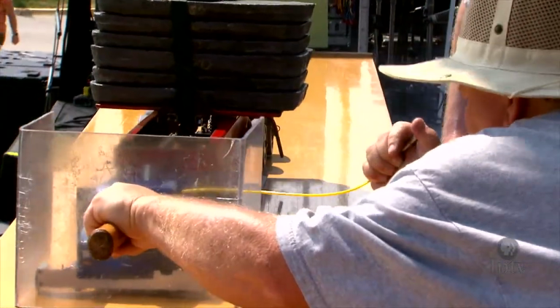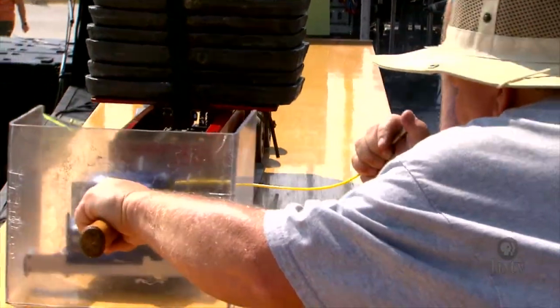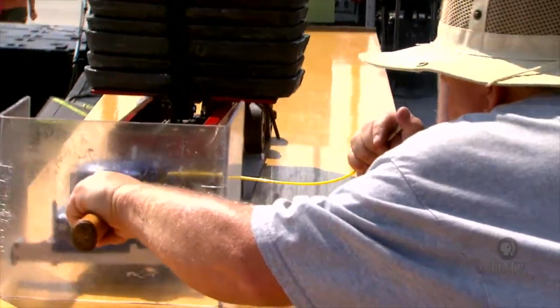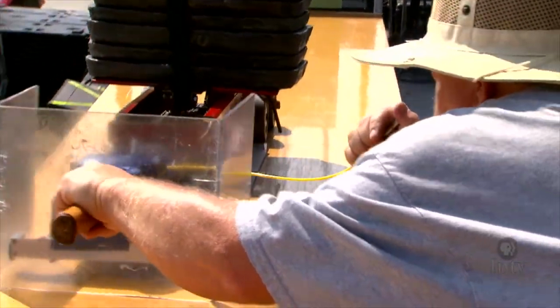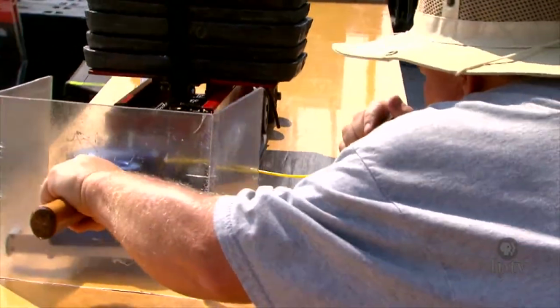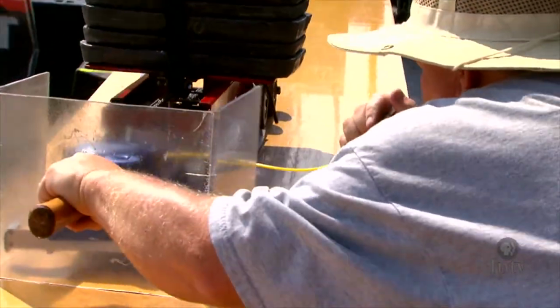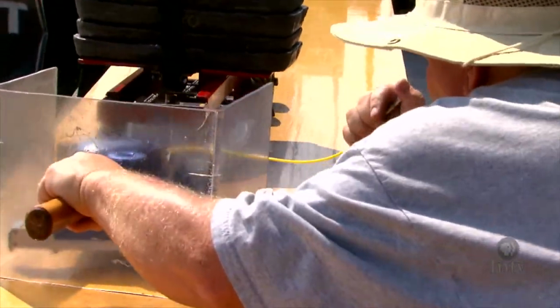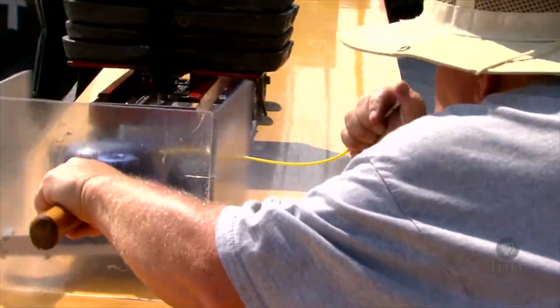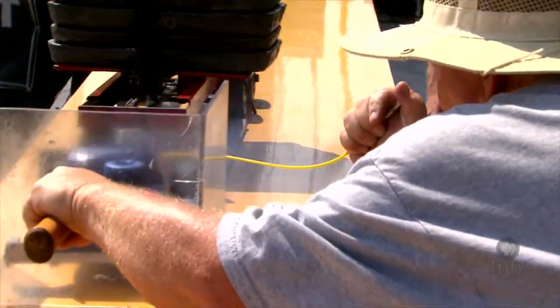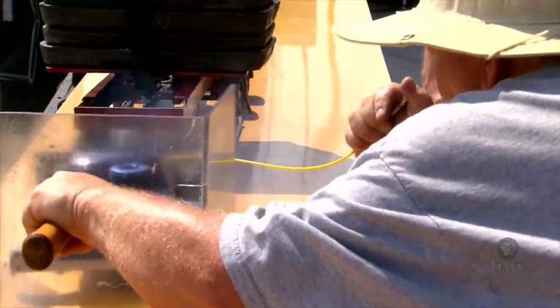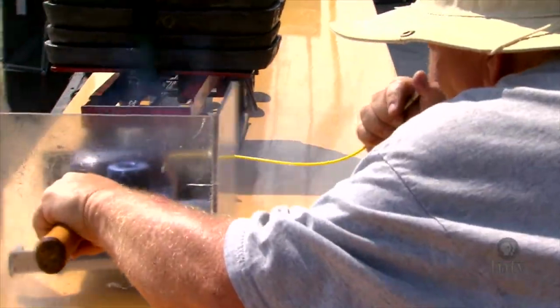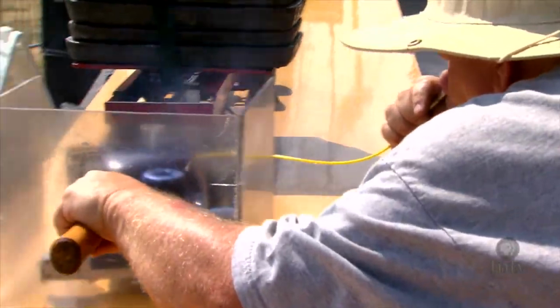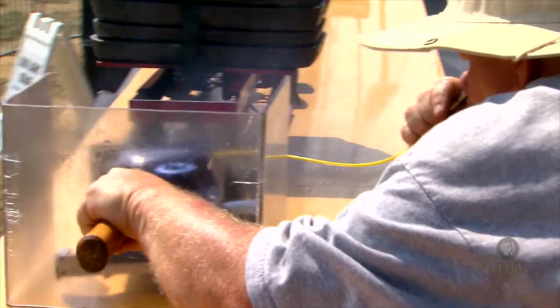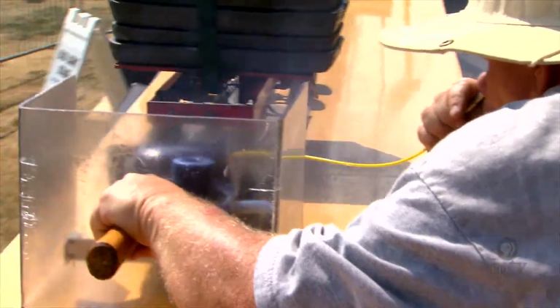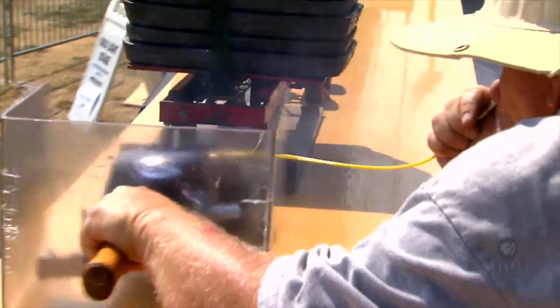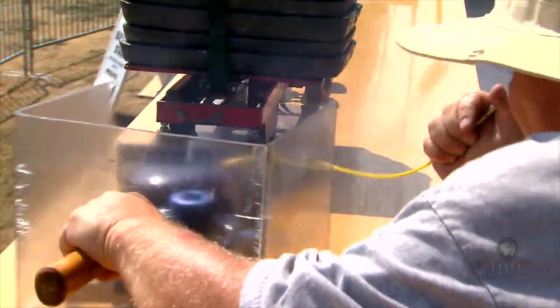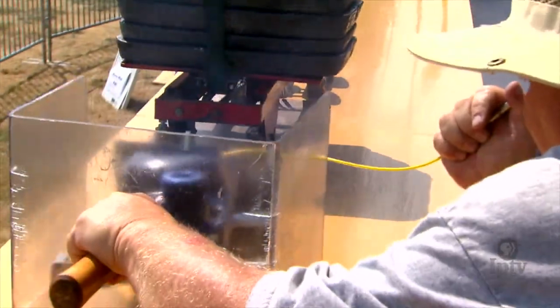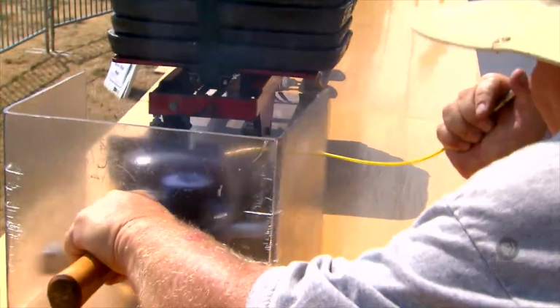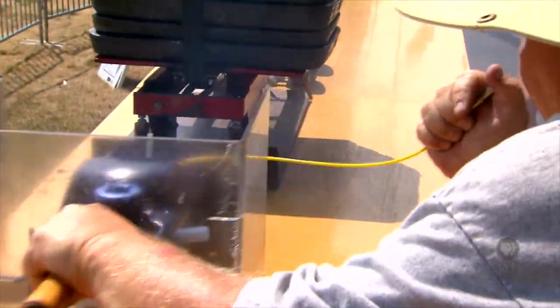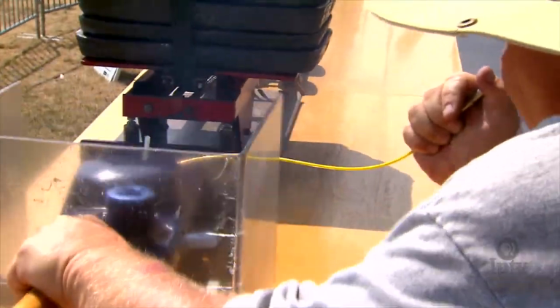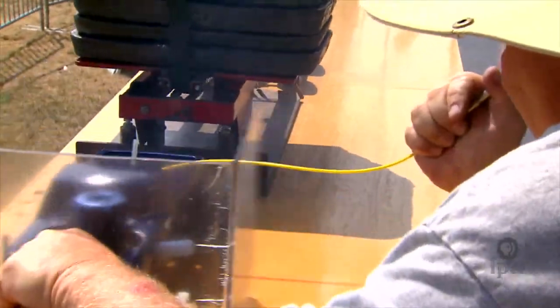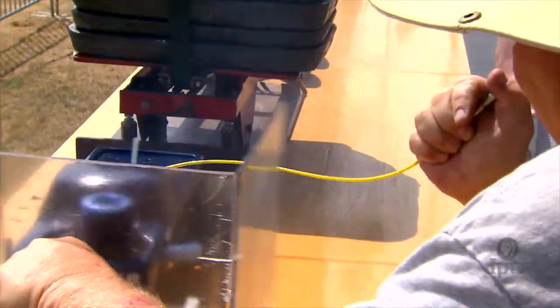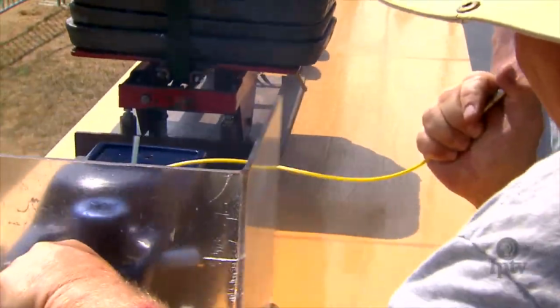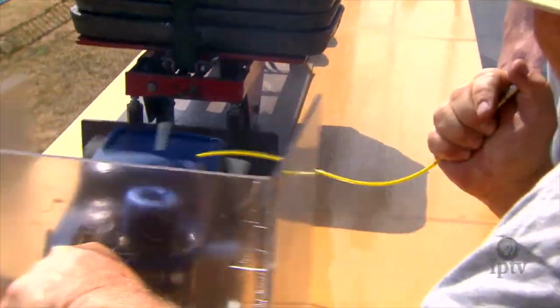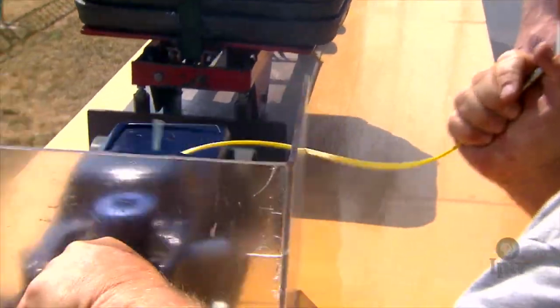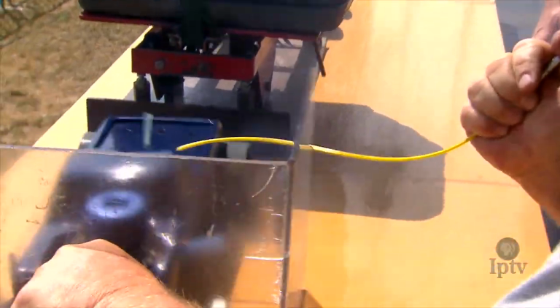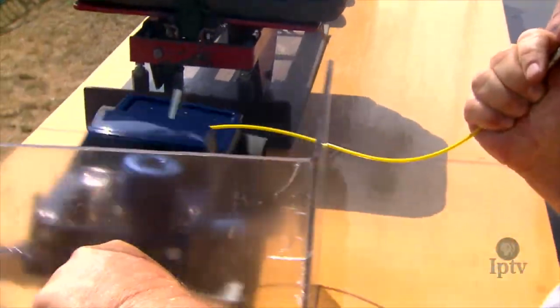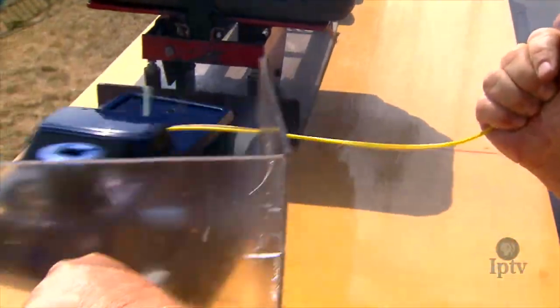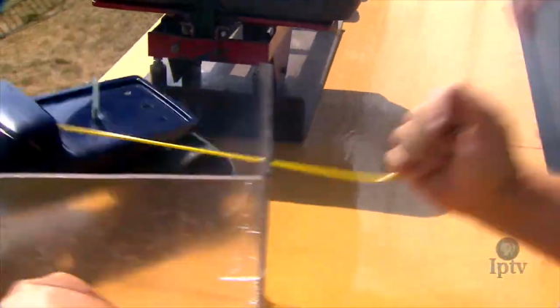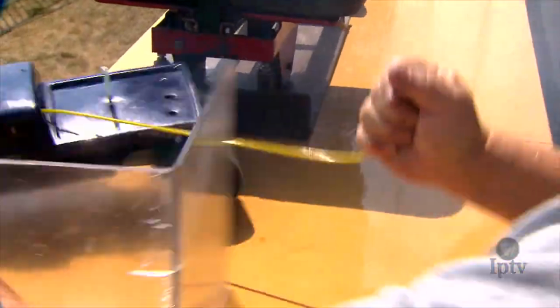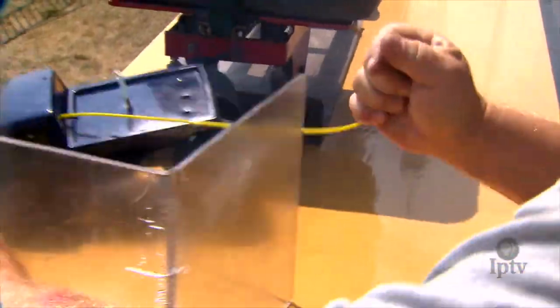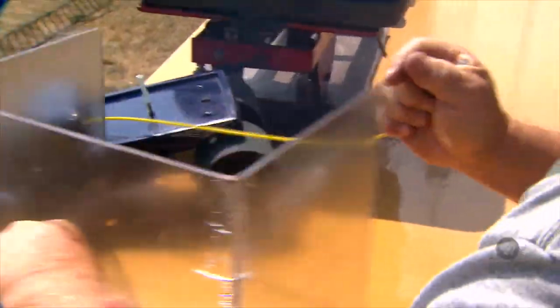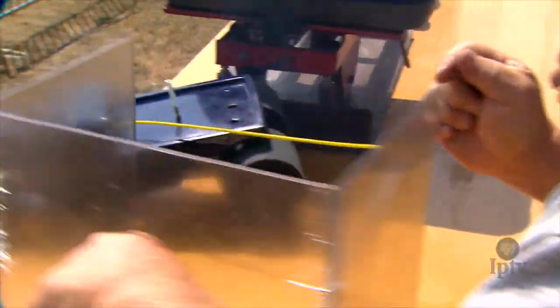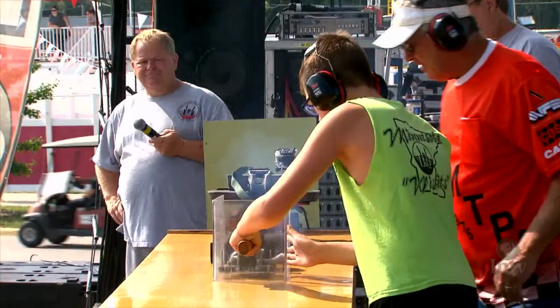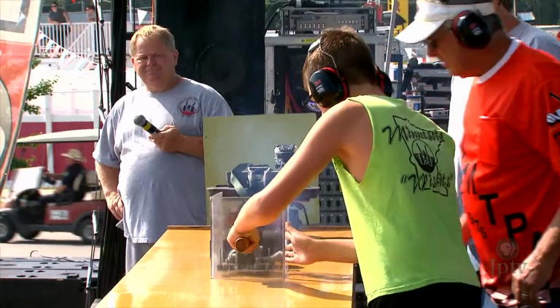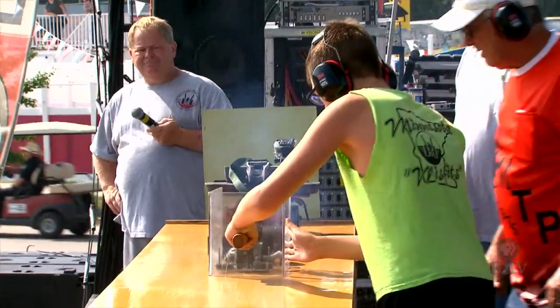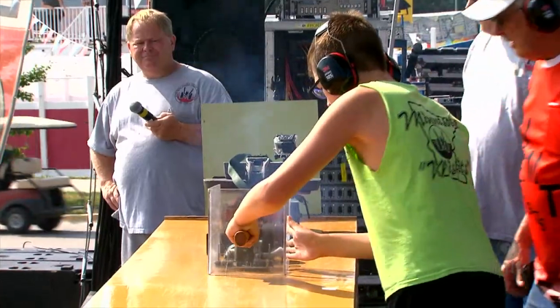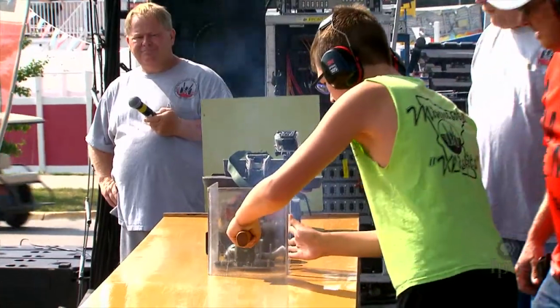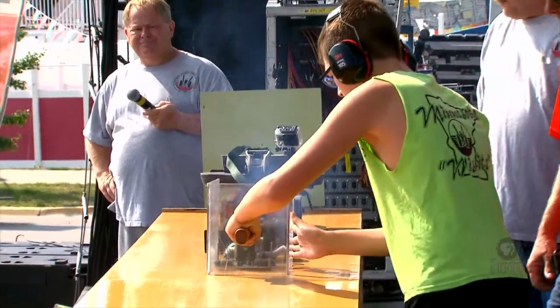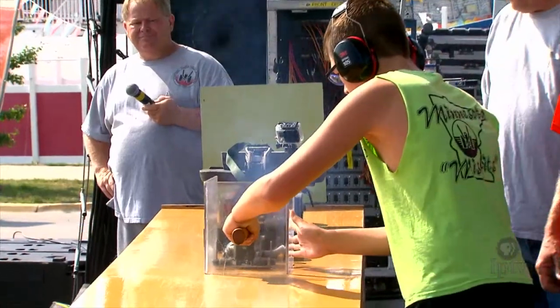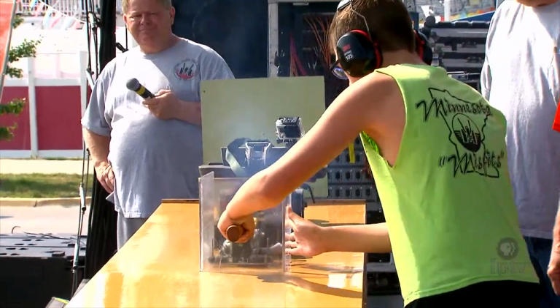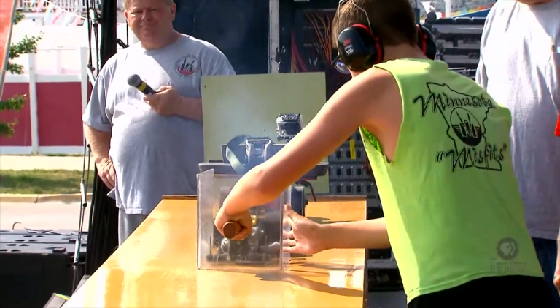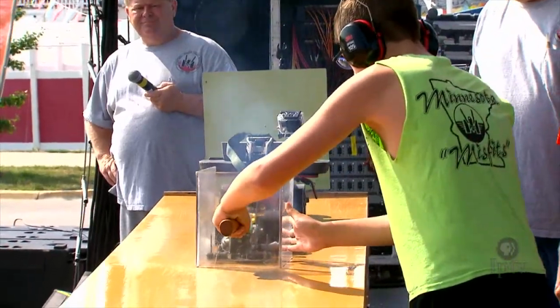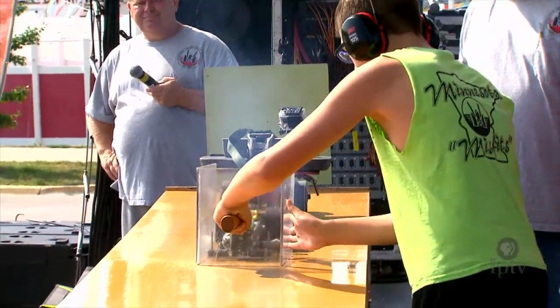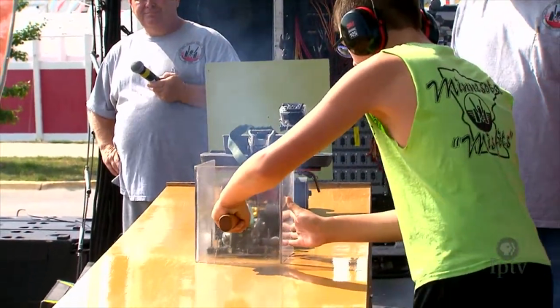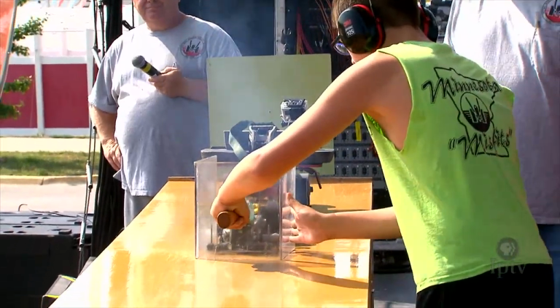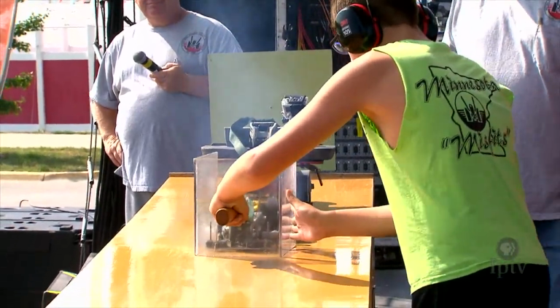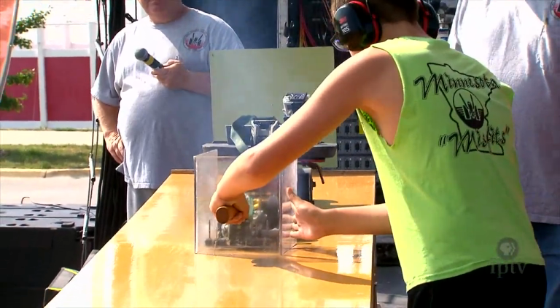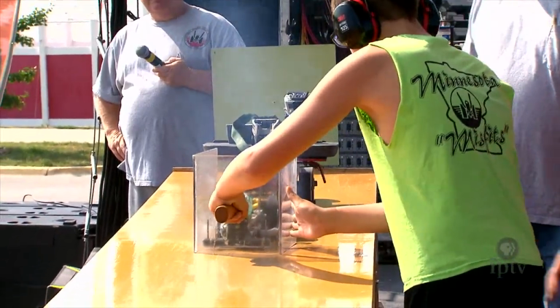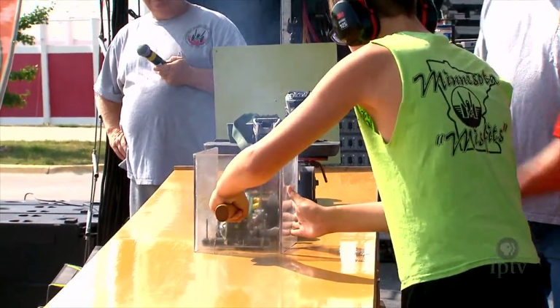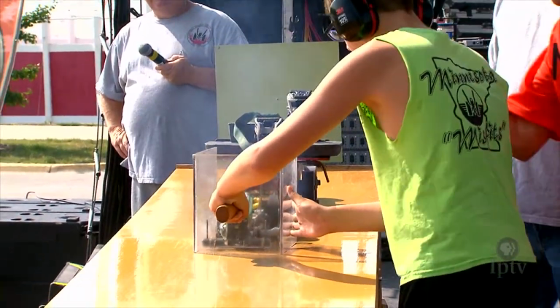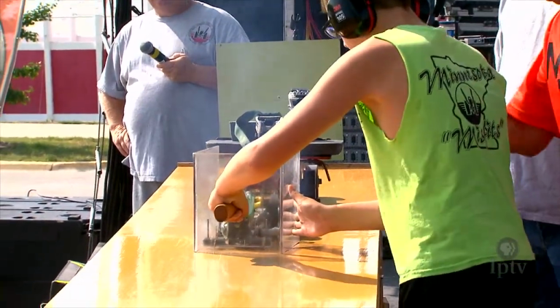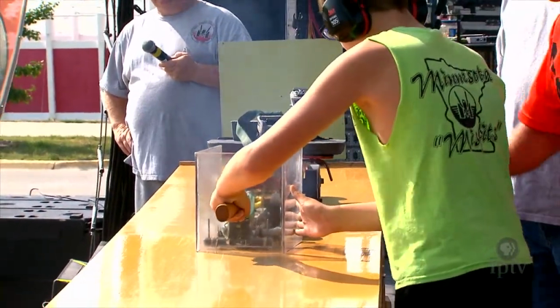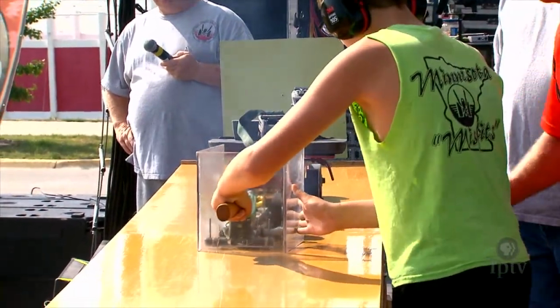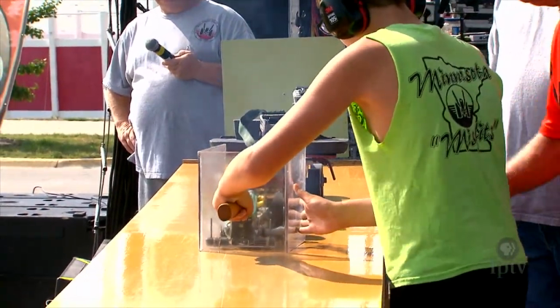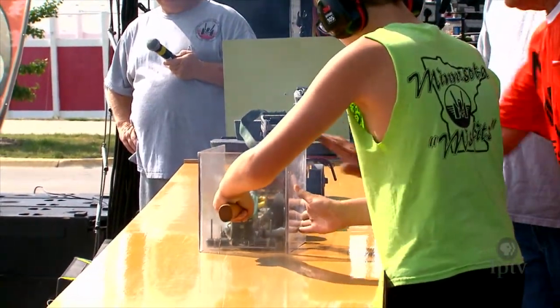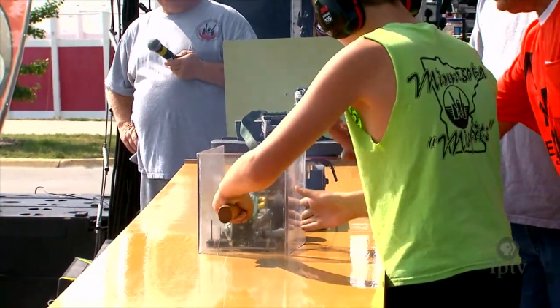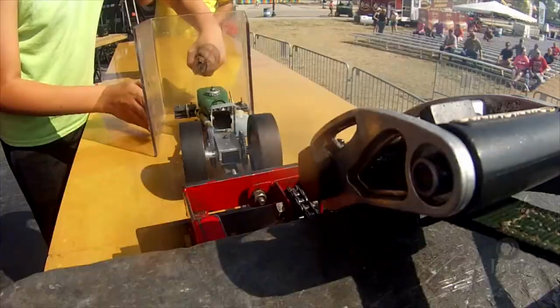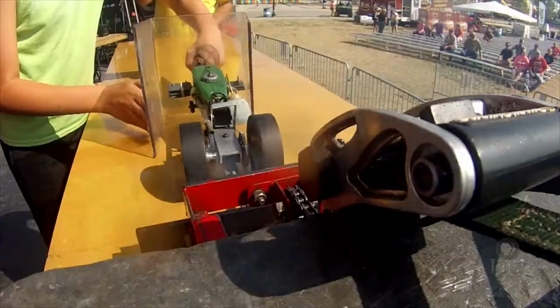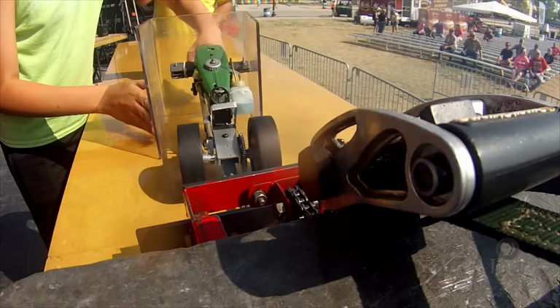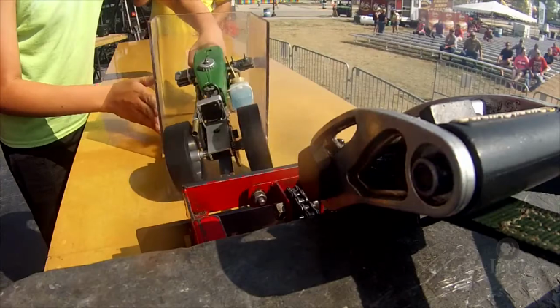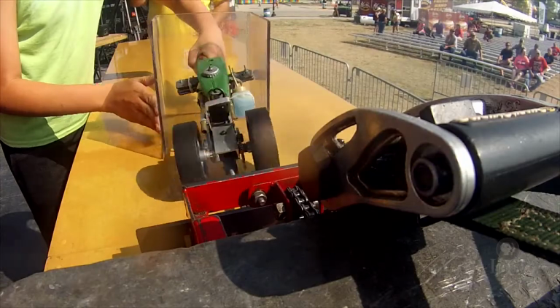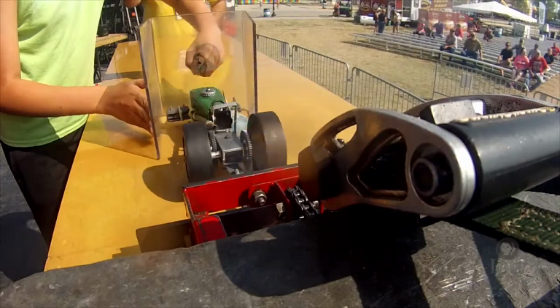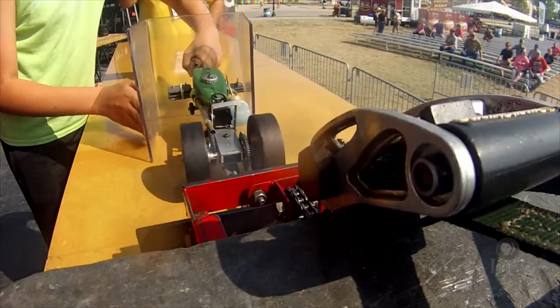We steer them with a plastic box called a guide-all. They're not remote control. Sometimes they get wild and flip over.